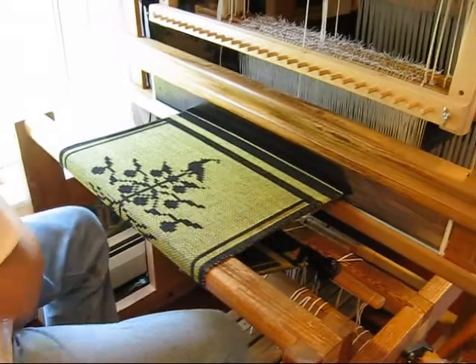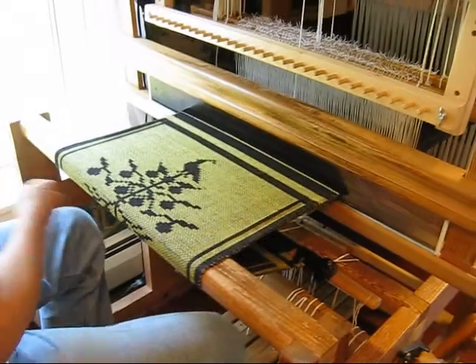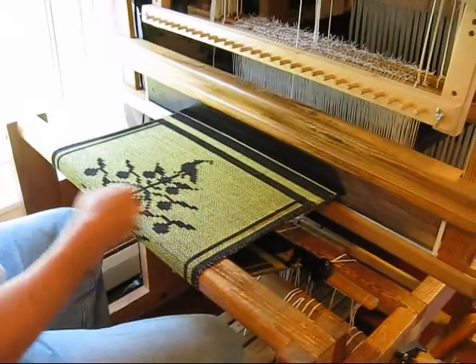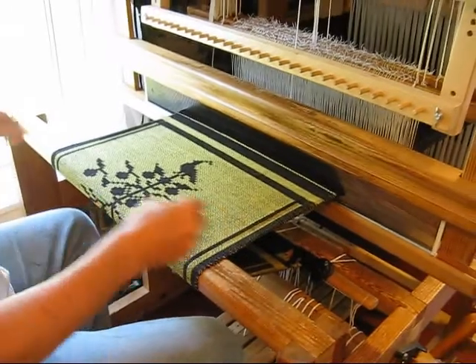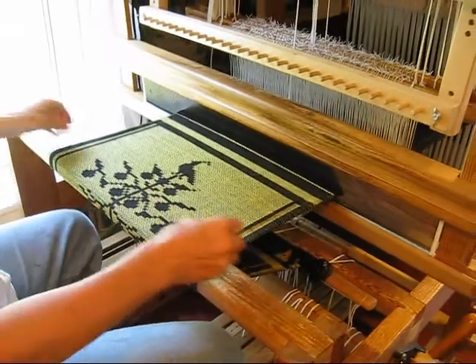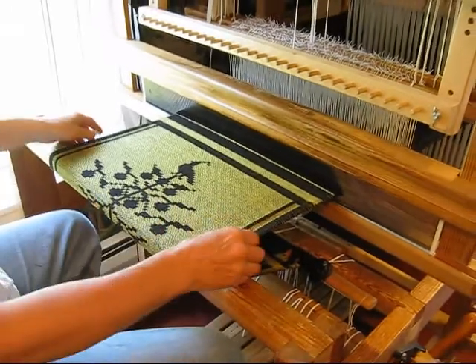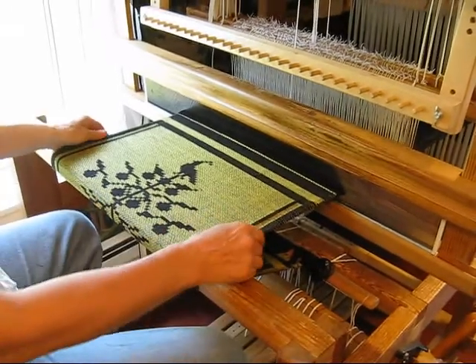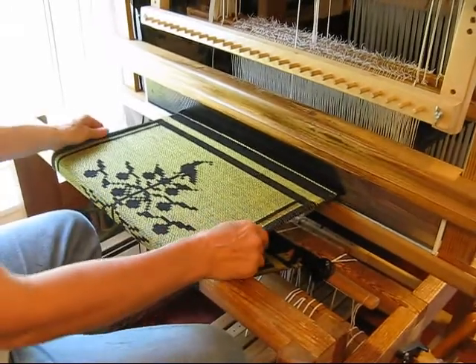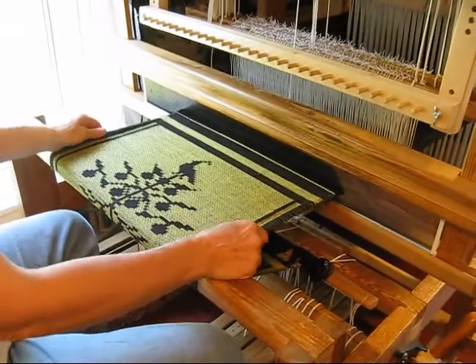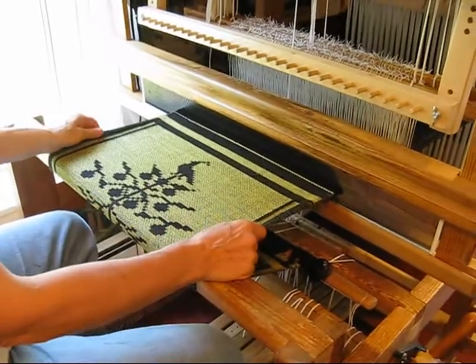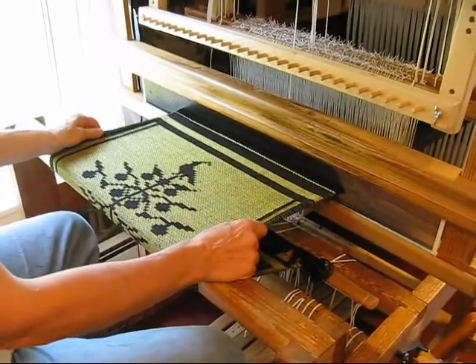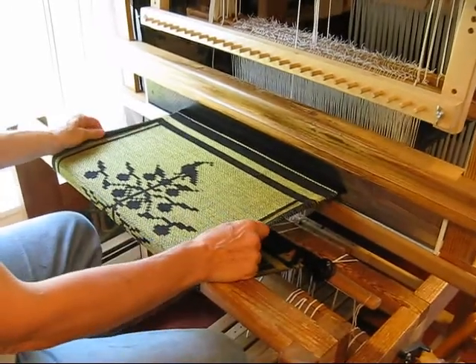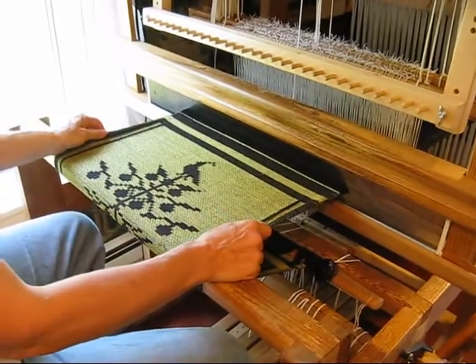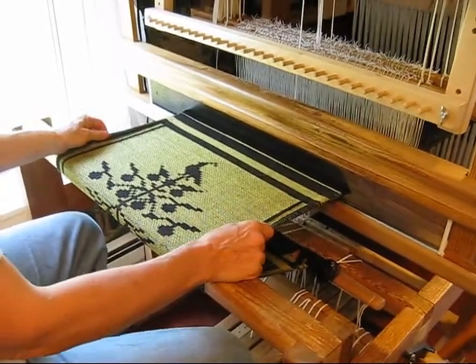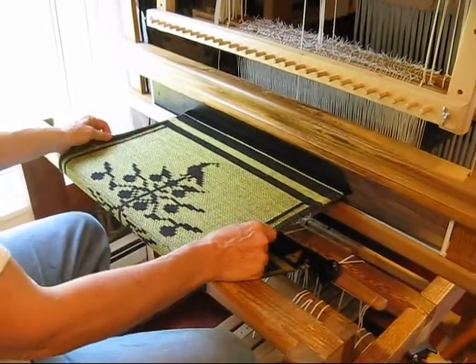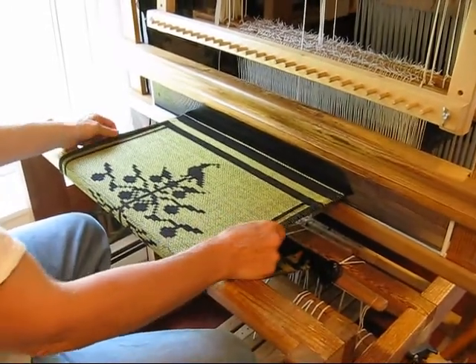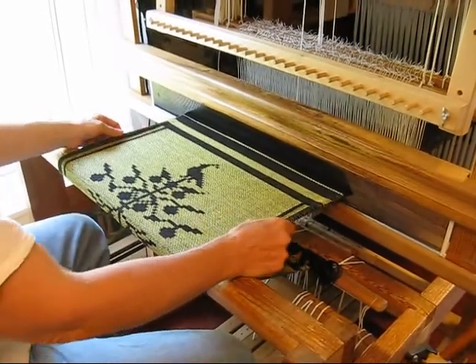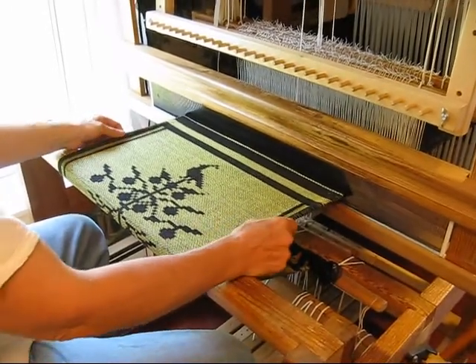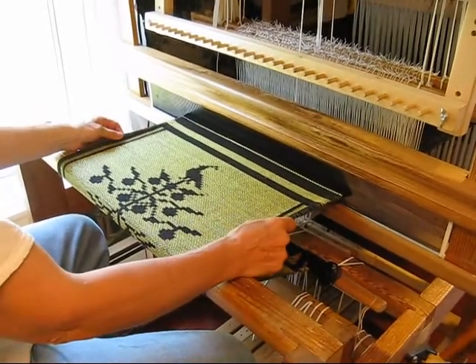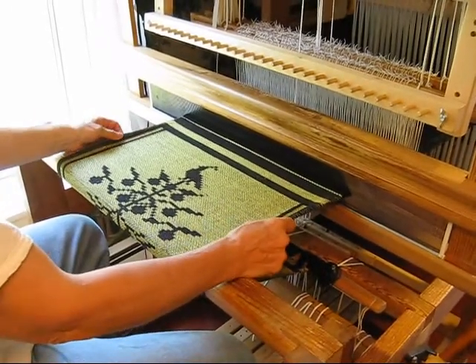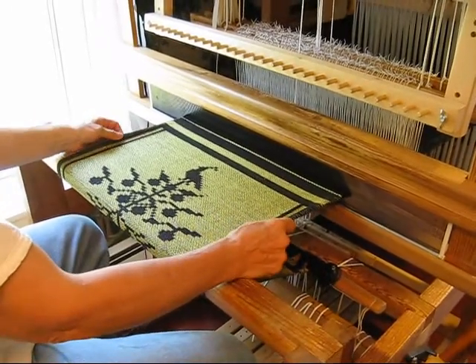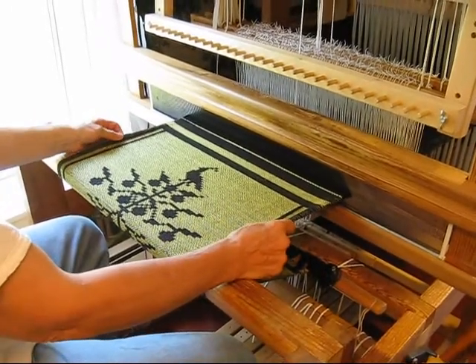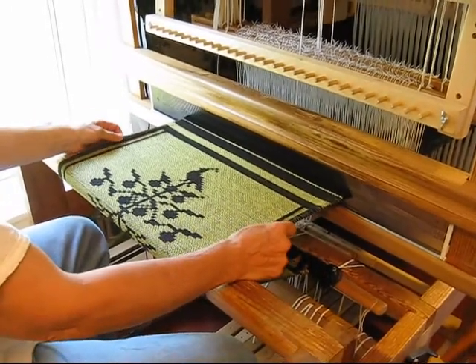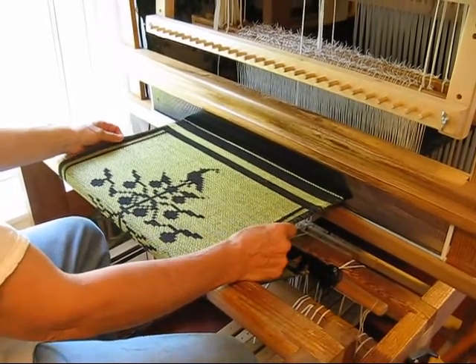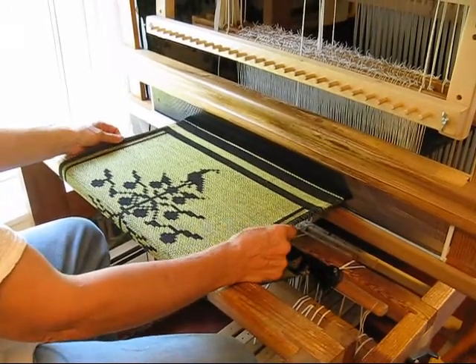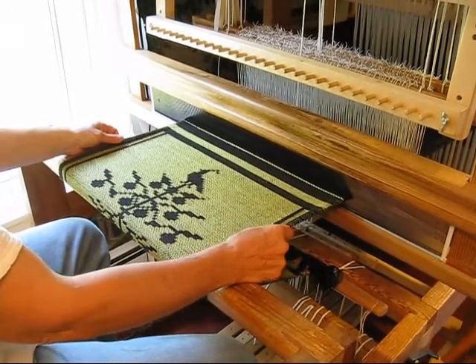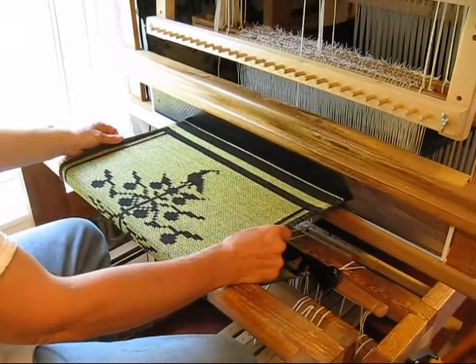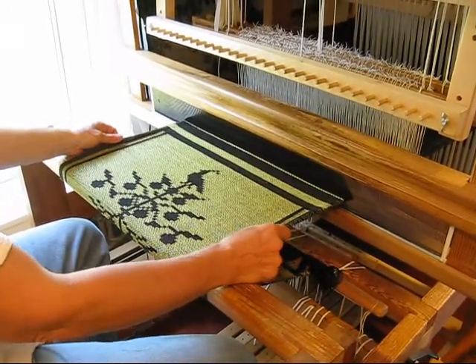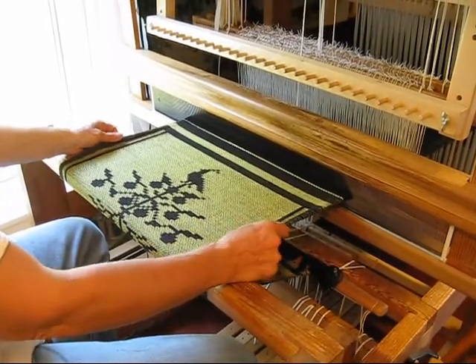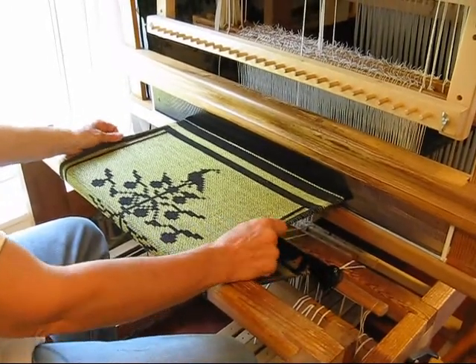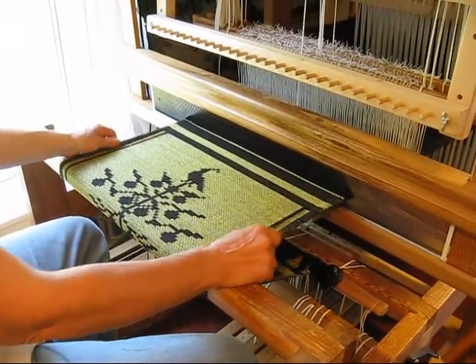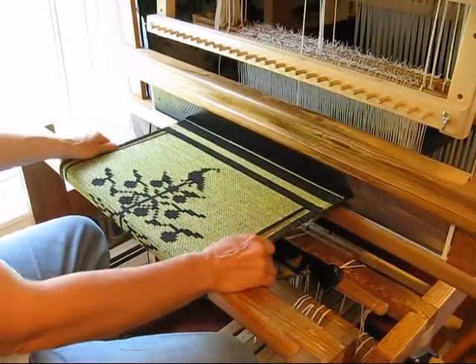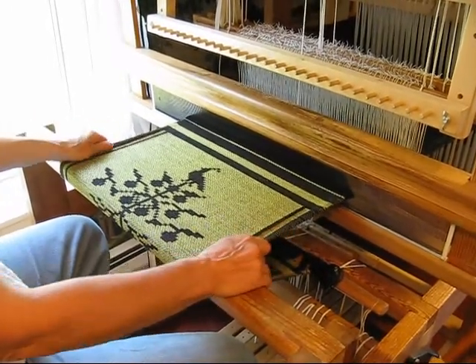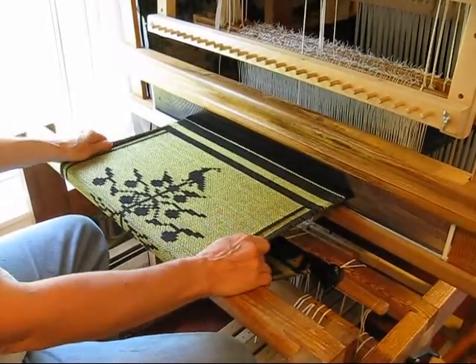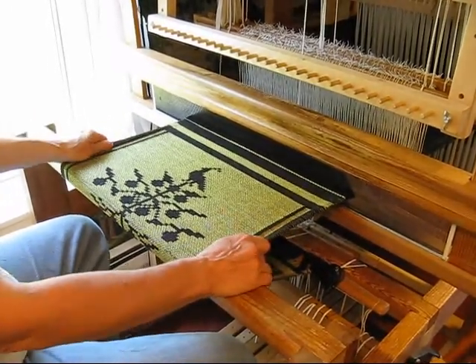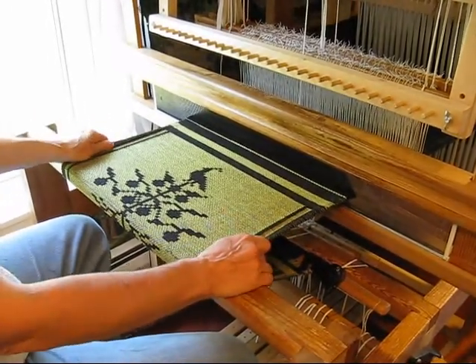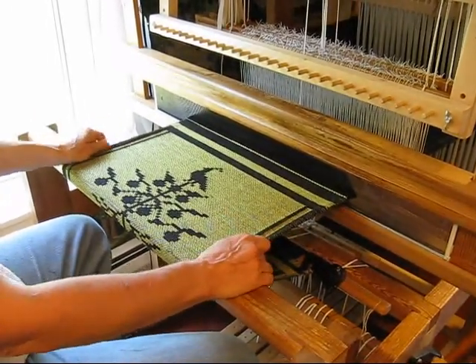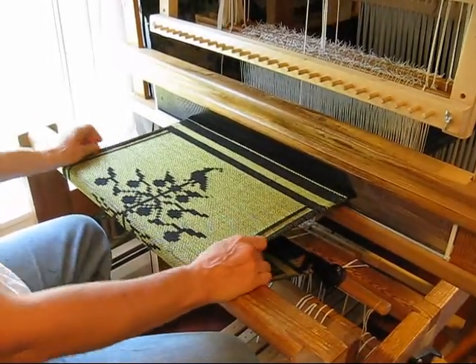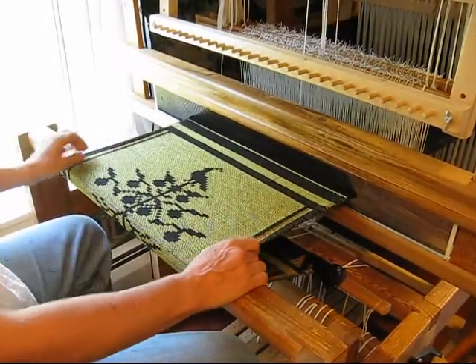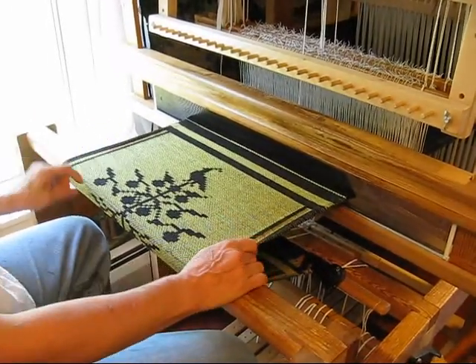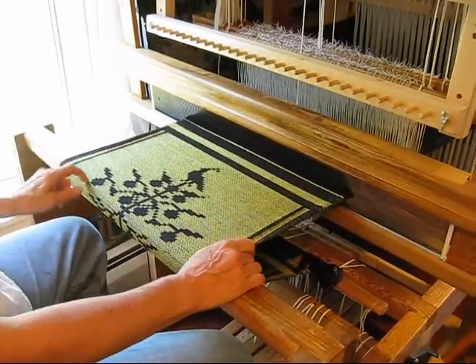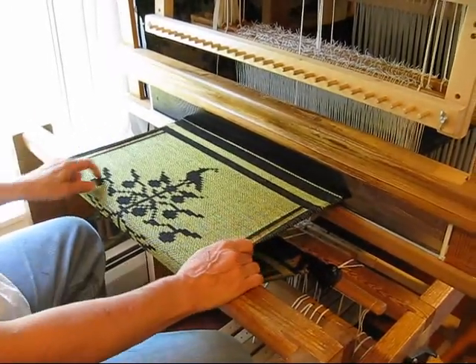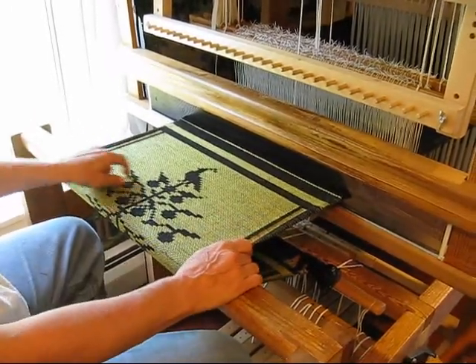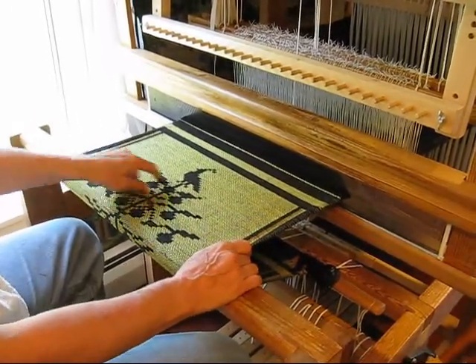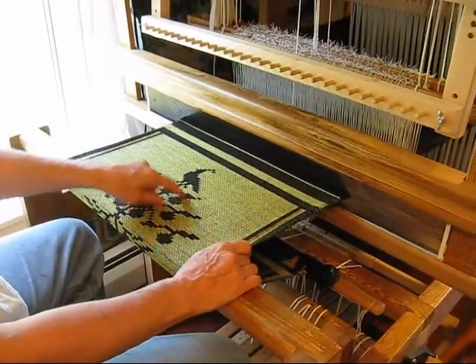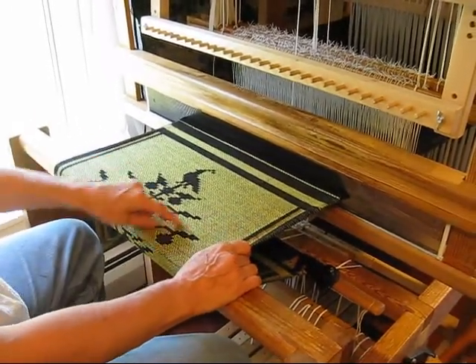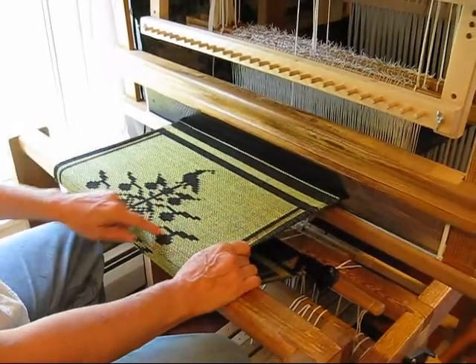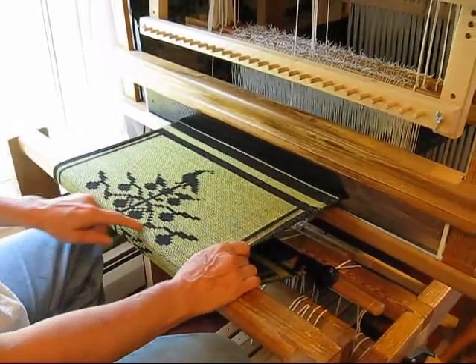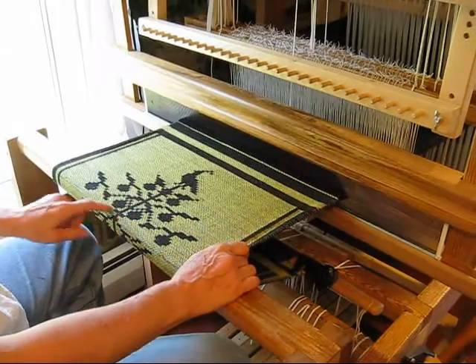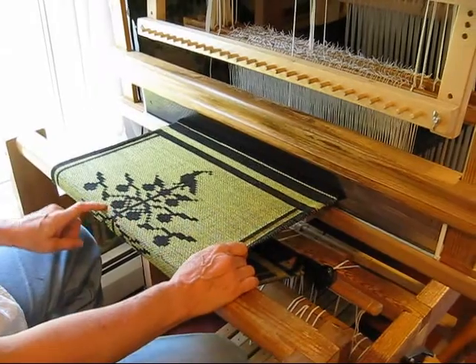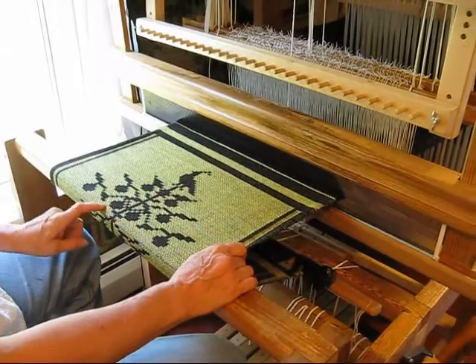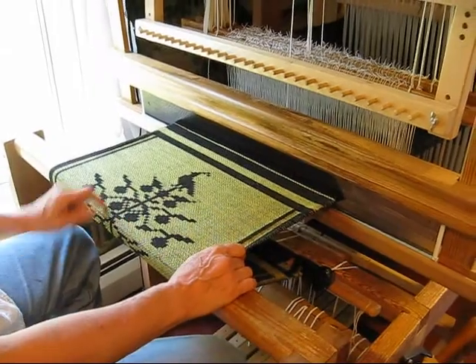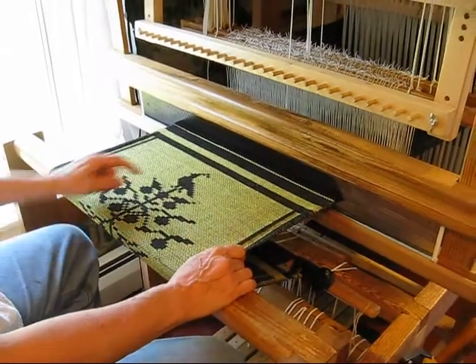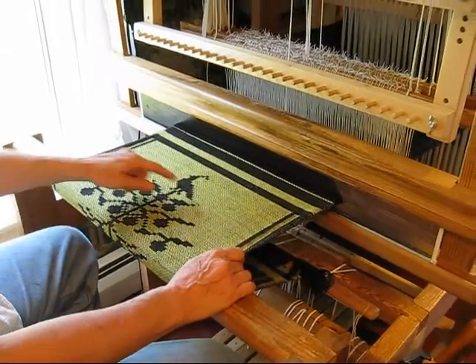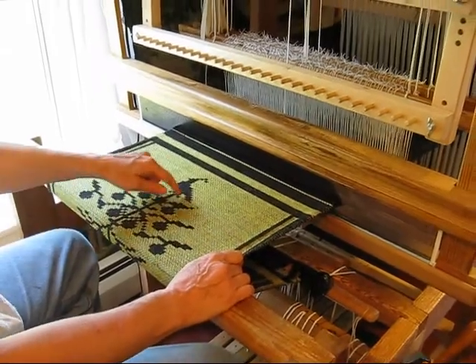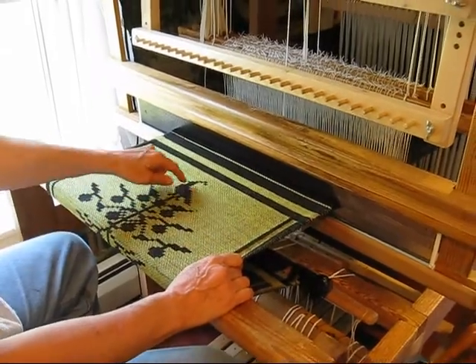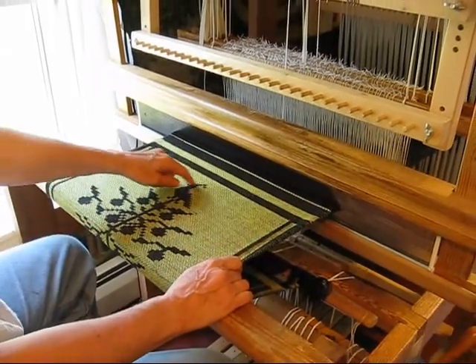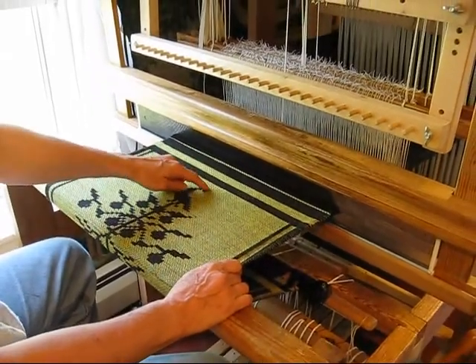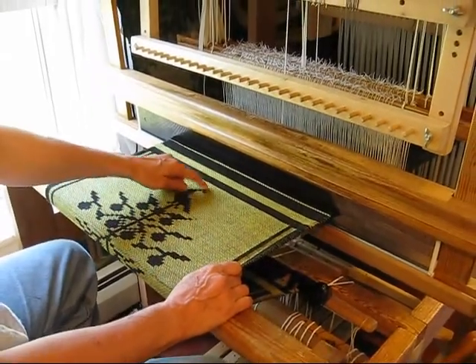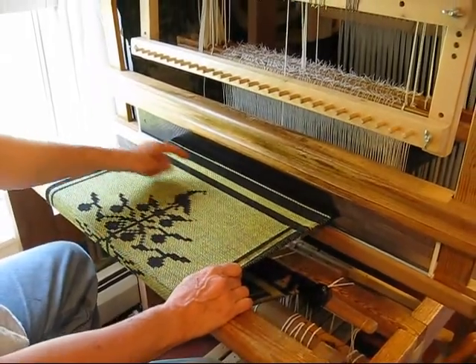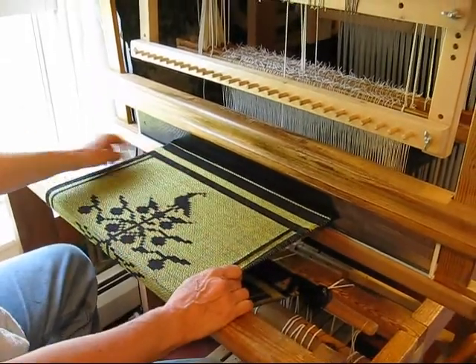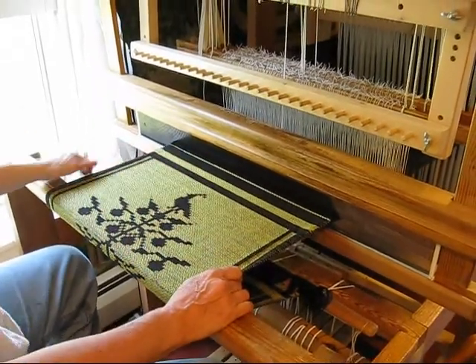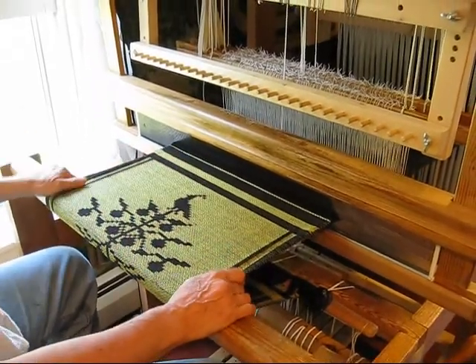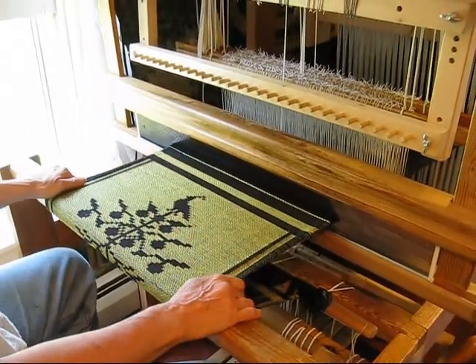Here's a piece that our current apprentice, Terry Slagle, wove. It's an adorable little tree with a bird on top.